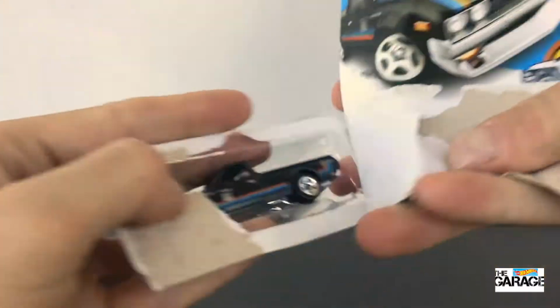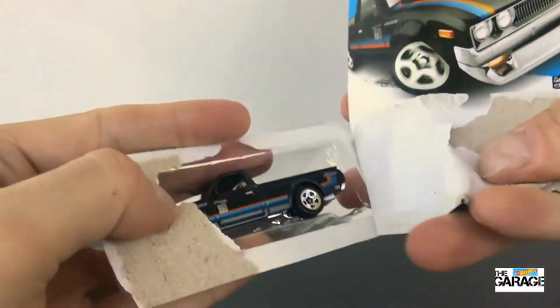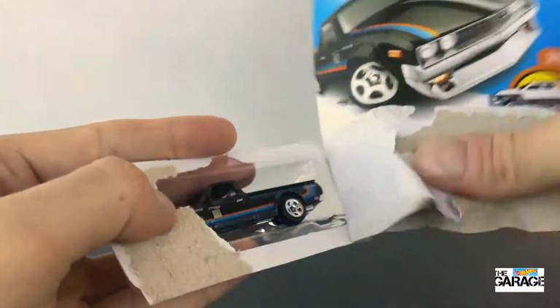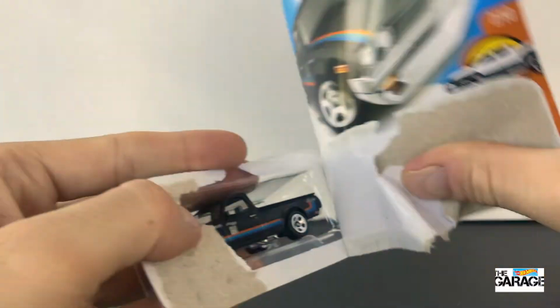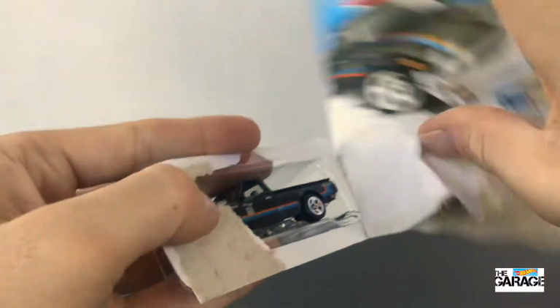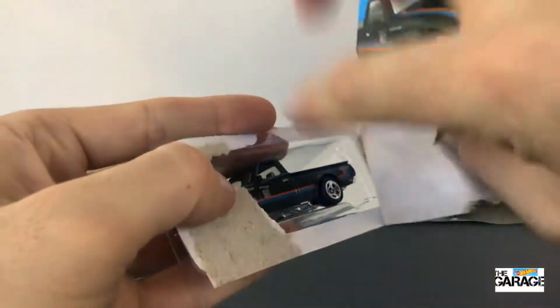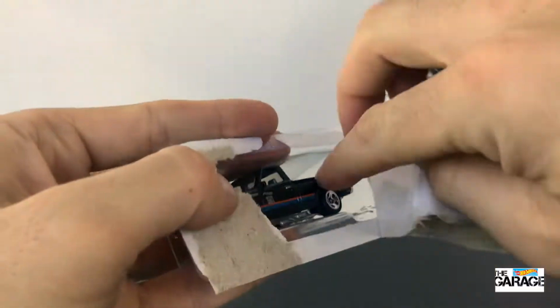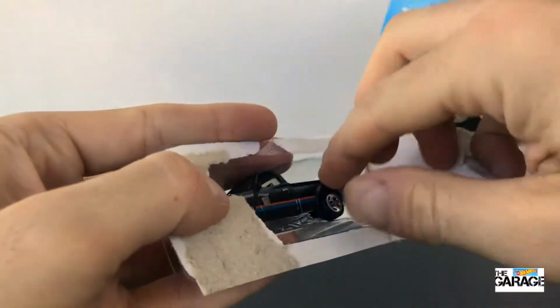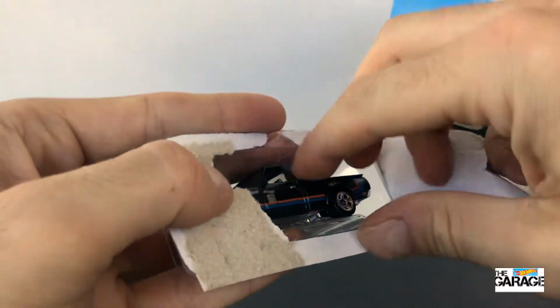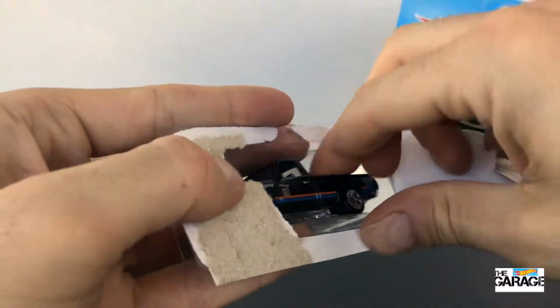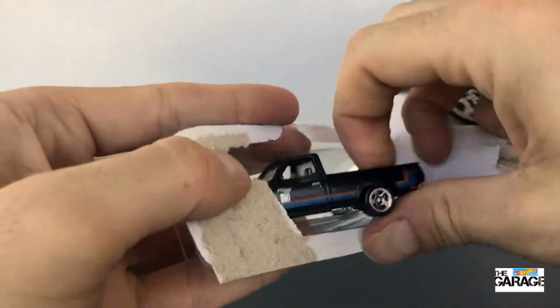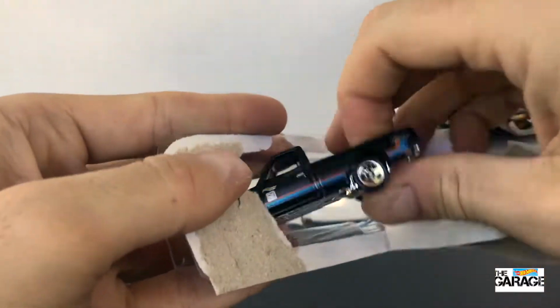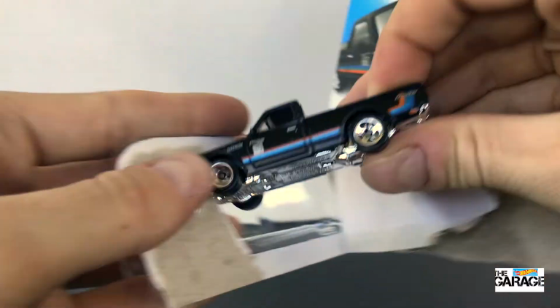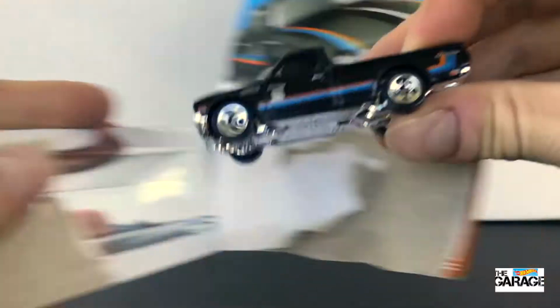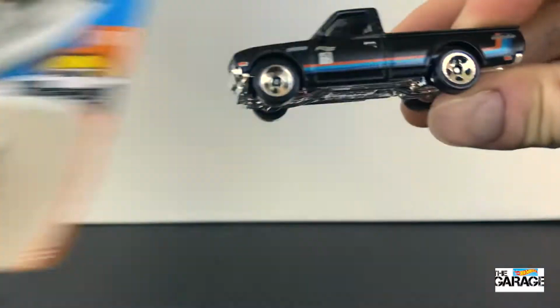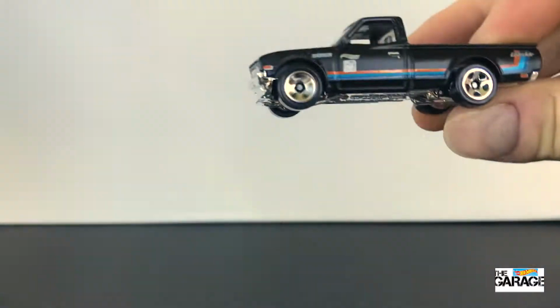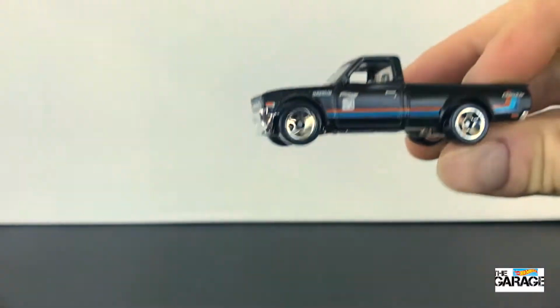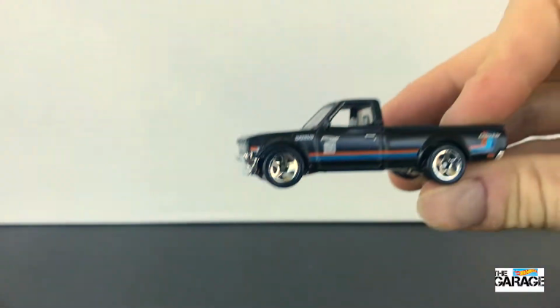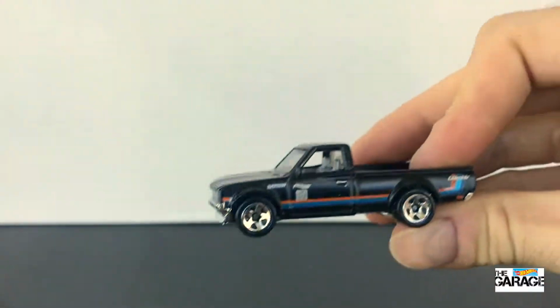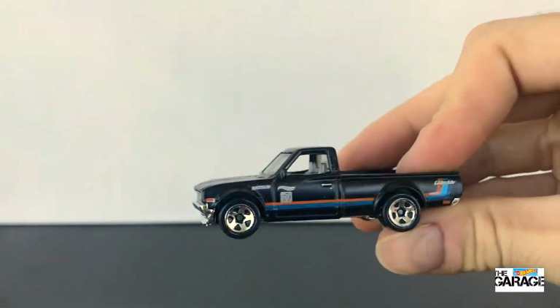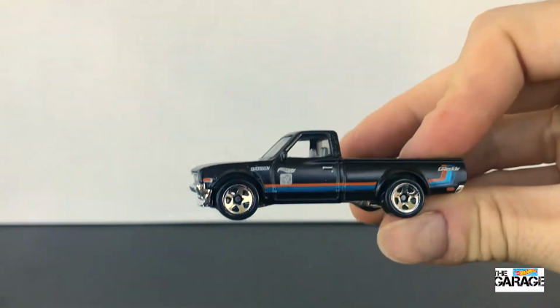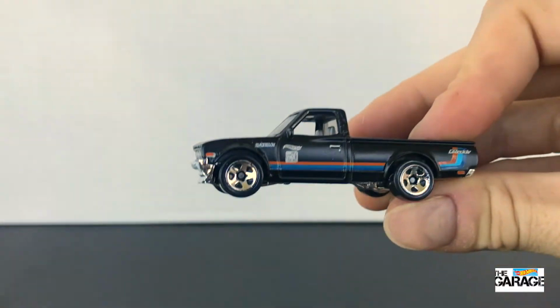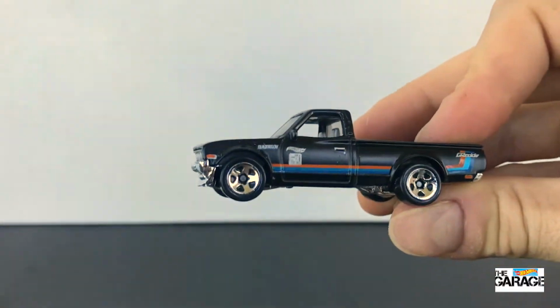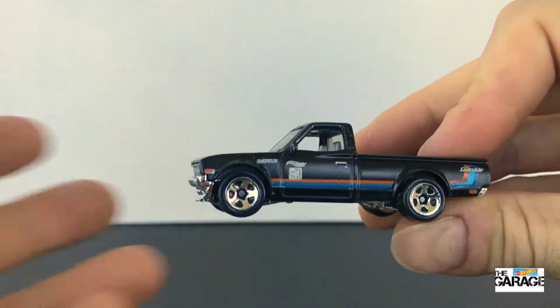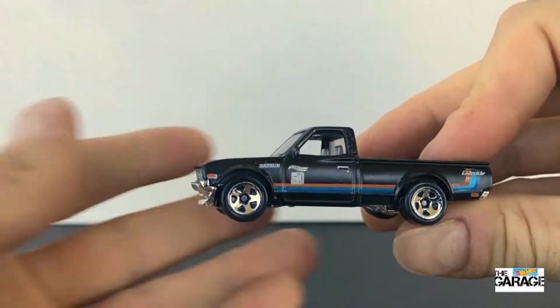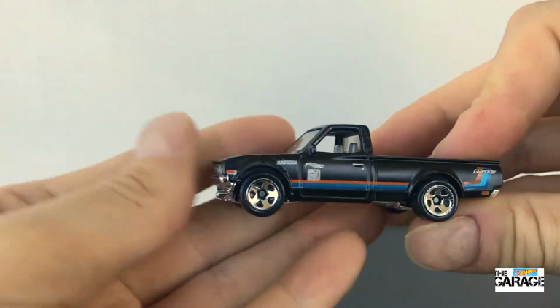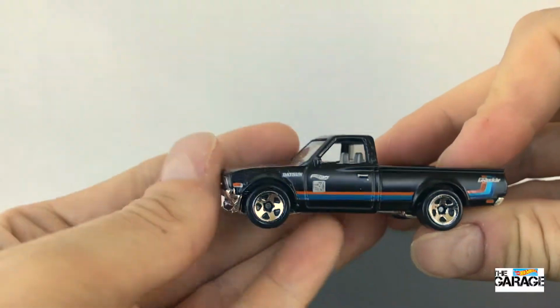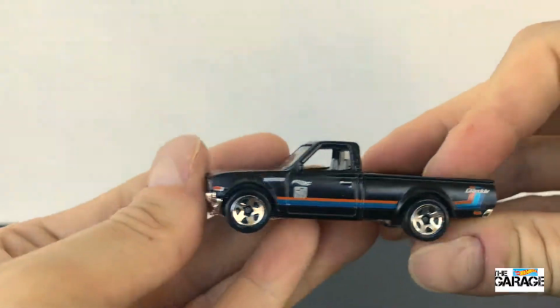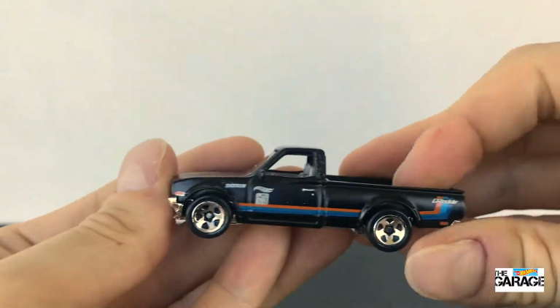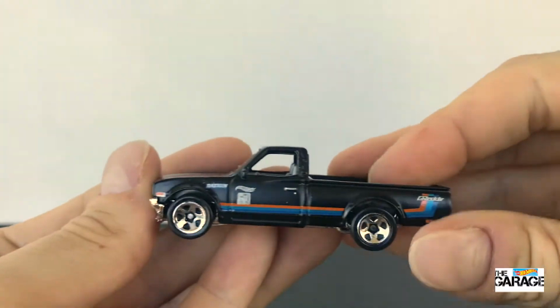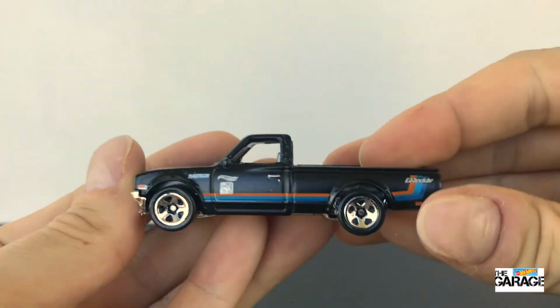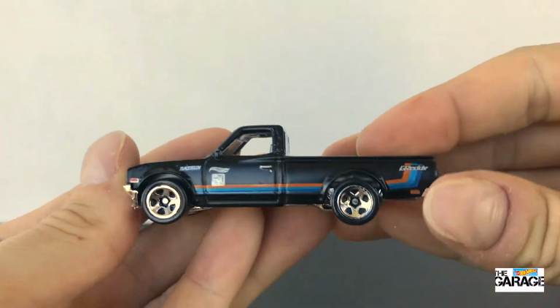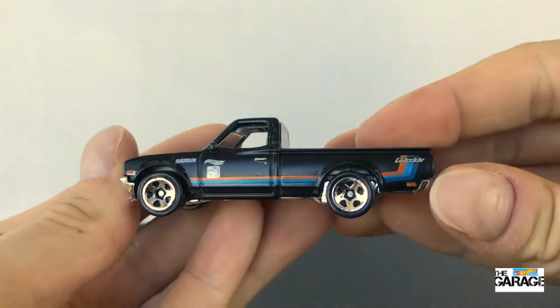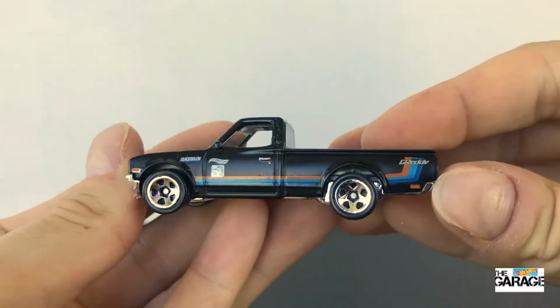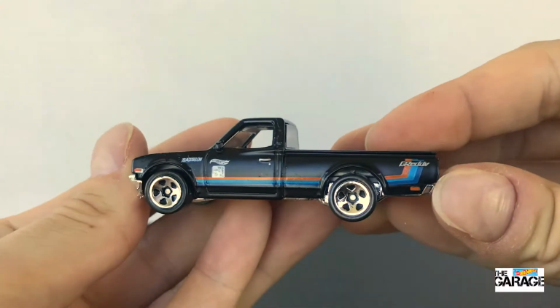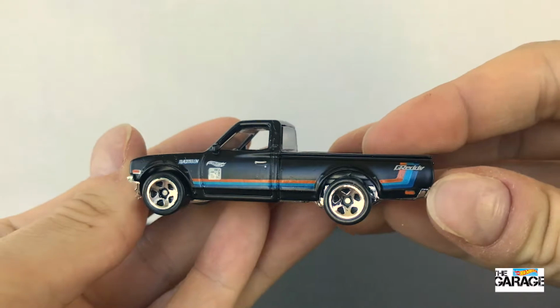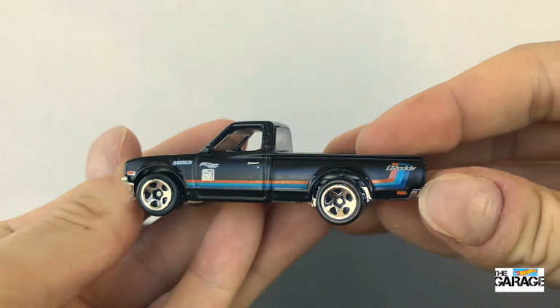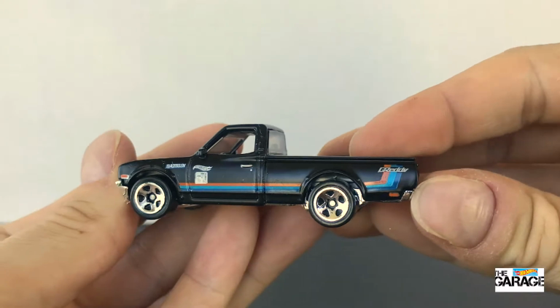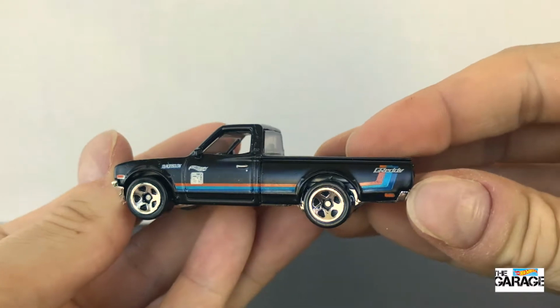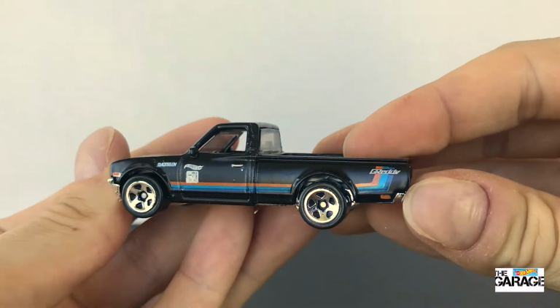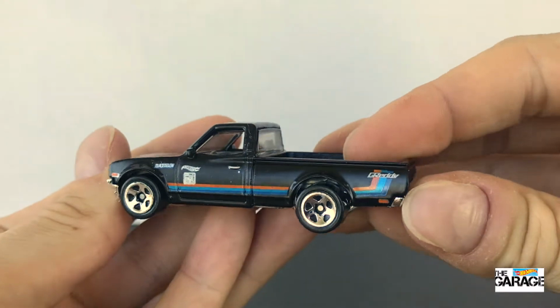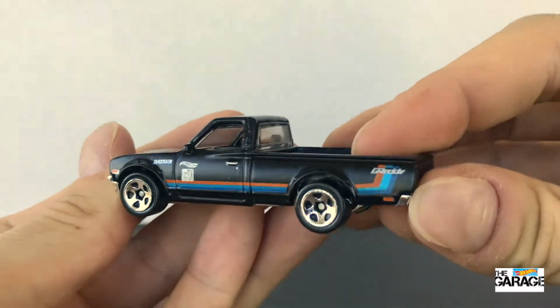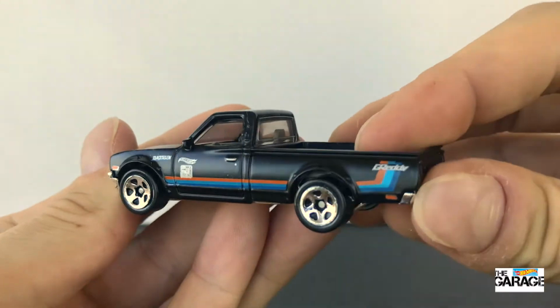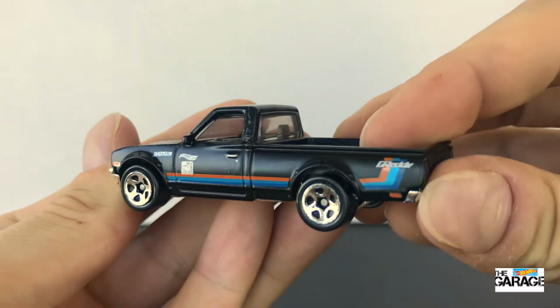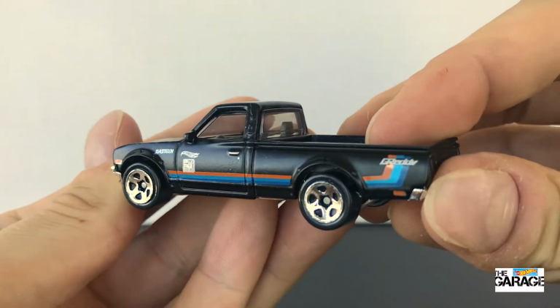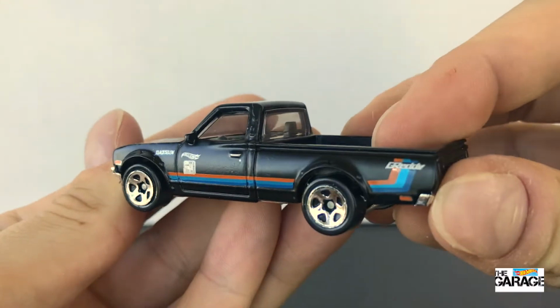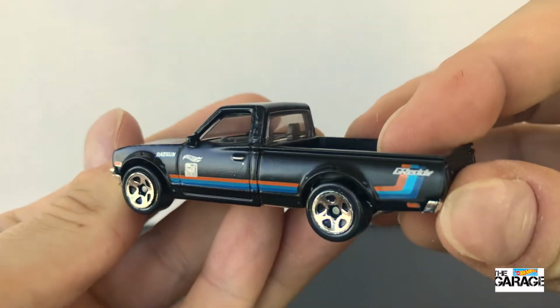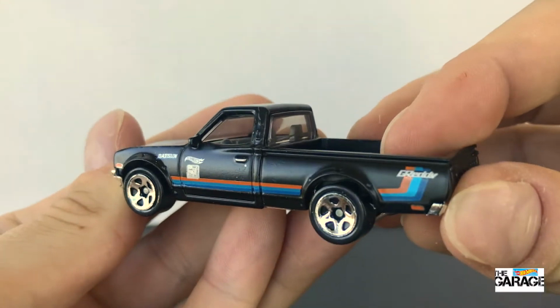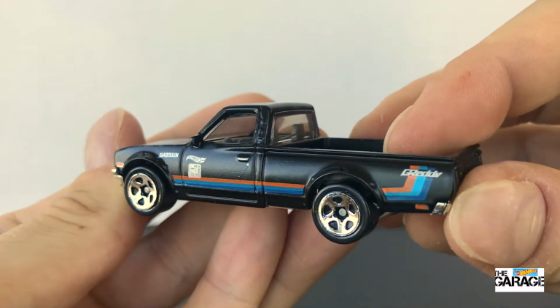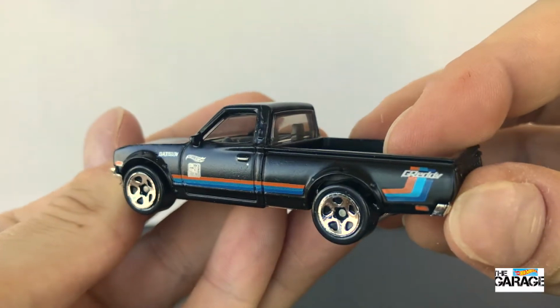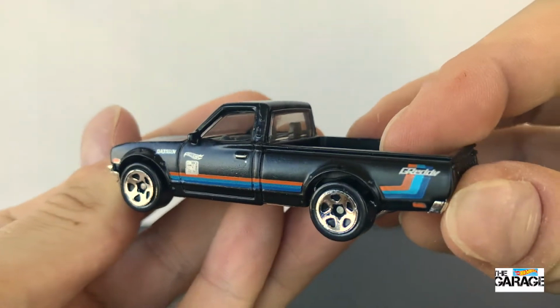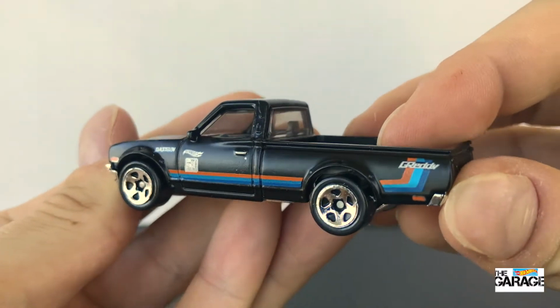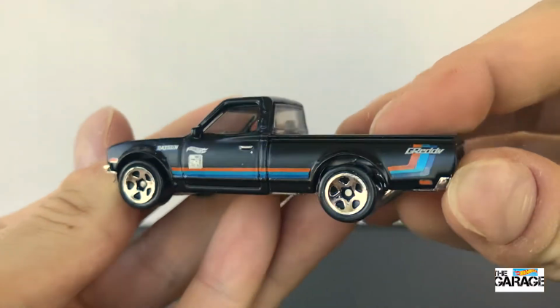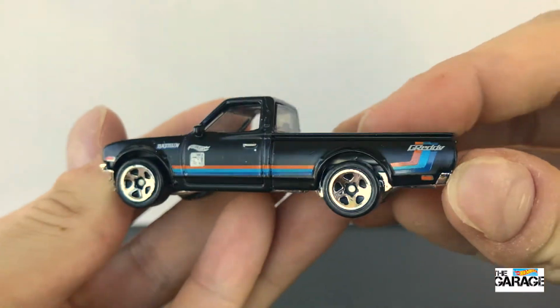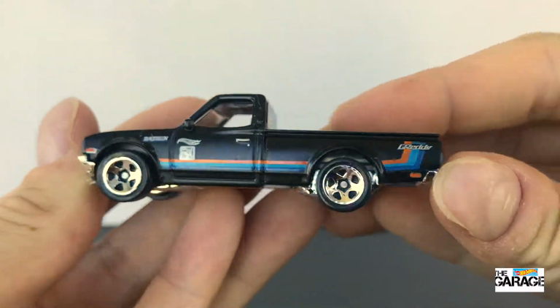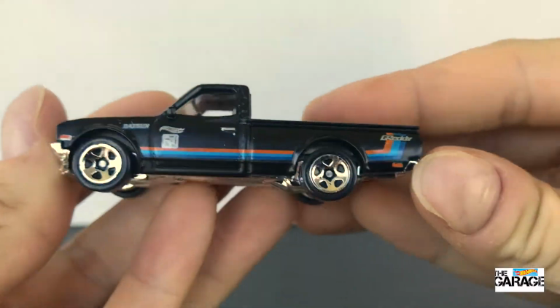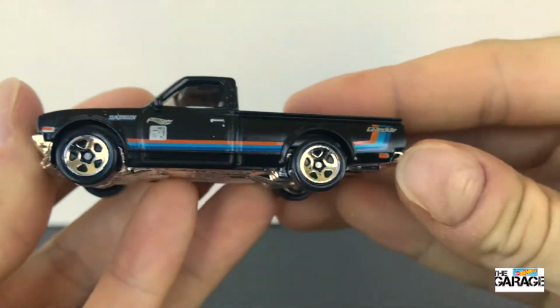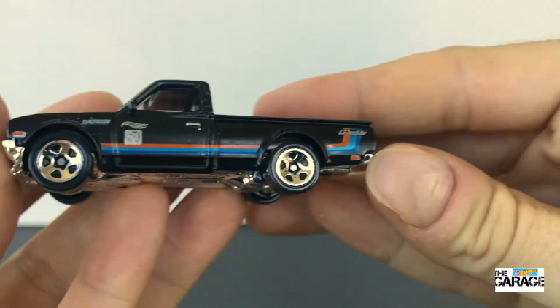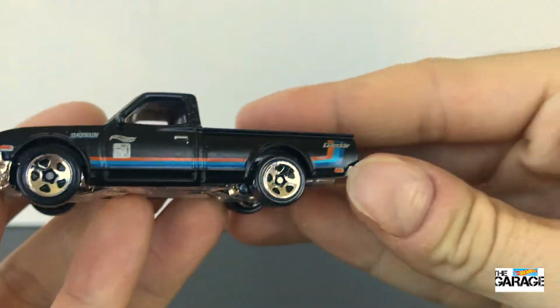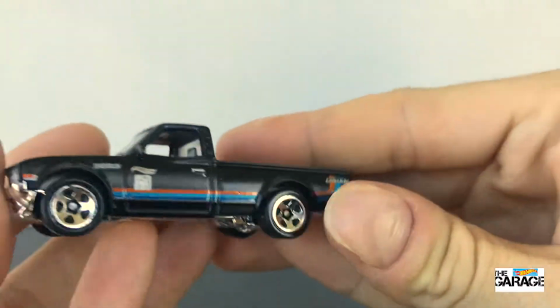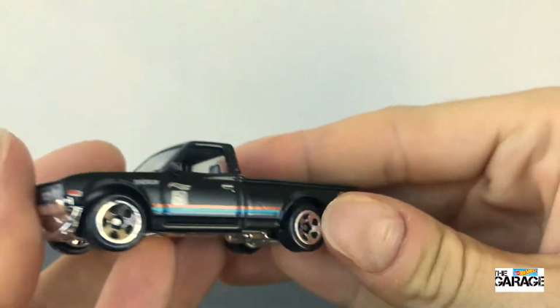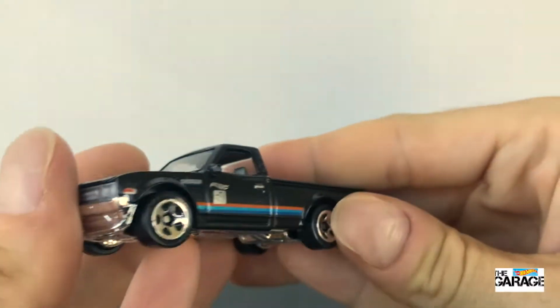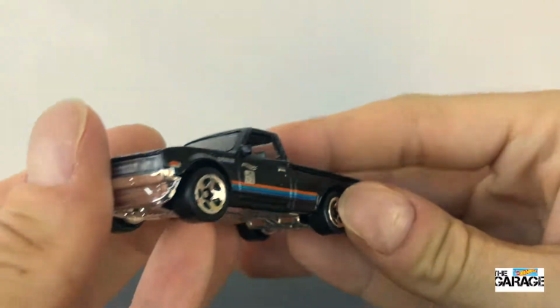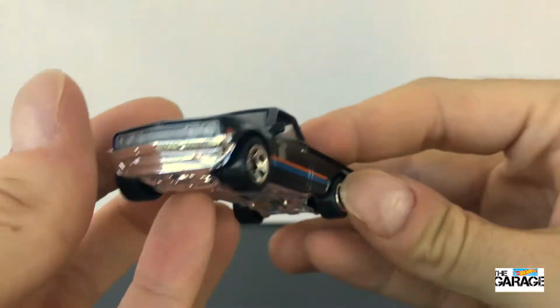Let's get it out of the box. I really love these little pickups, the Datsuns that Hot Wheels are producing. They're really cool.